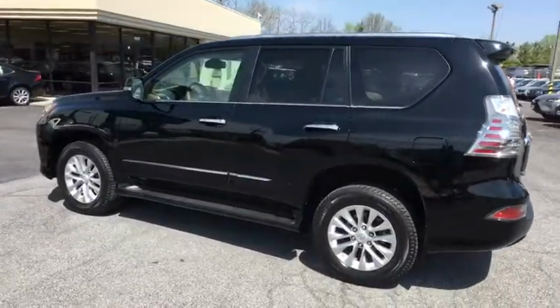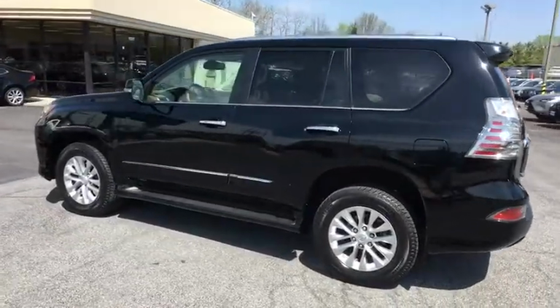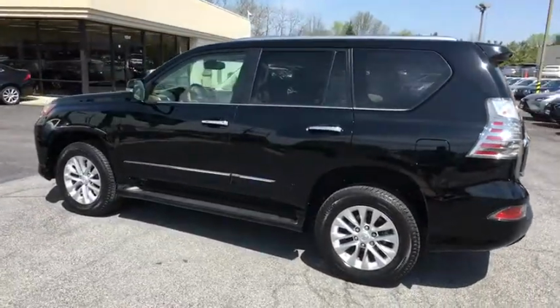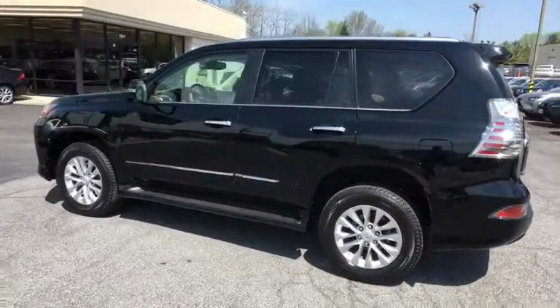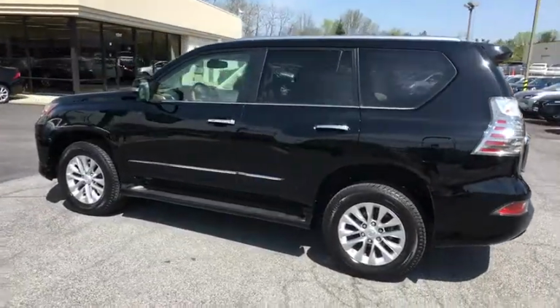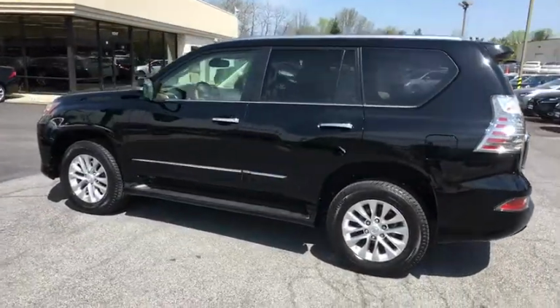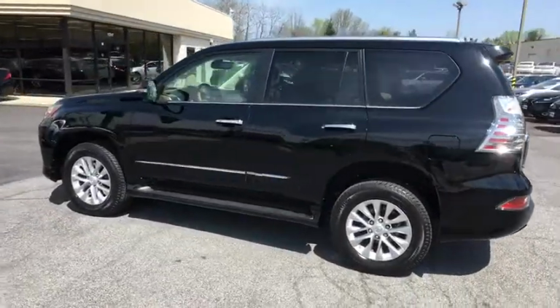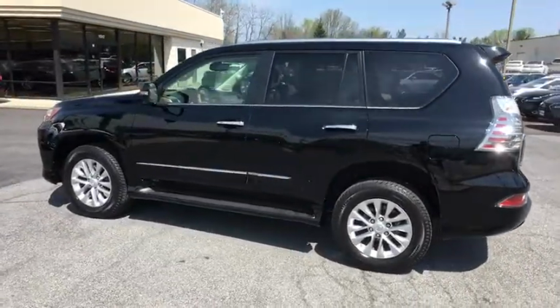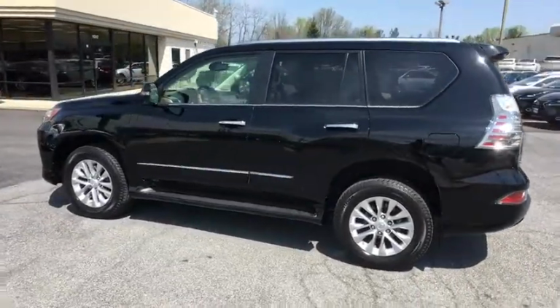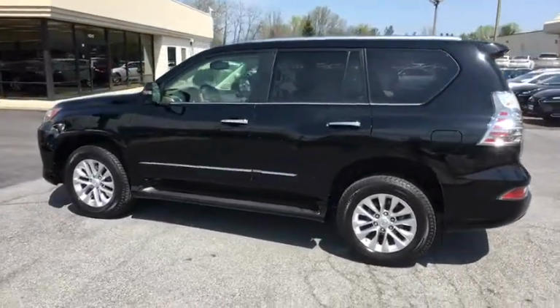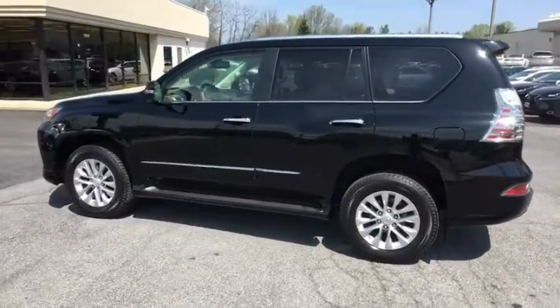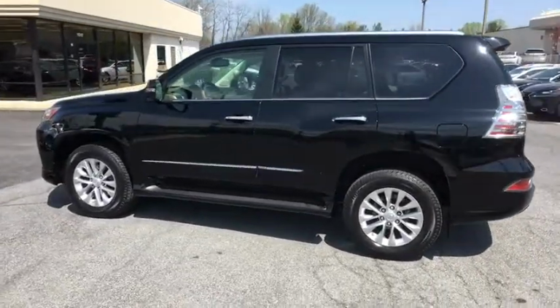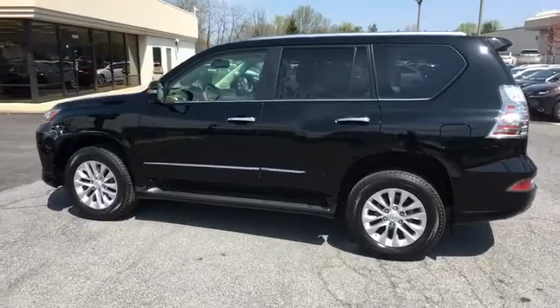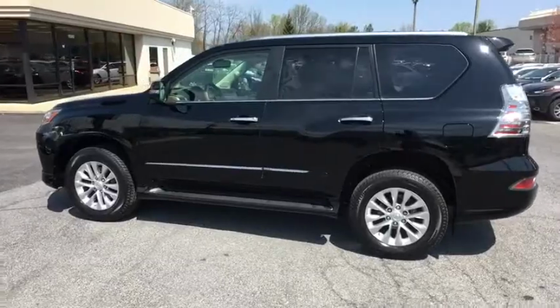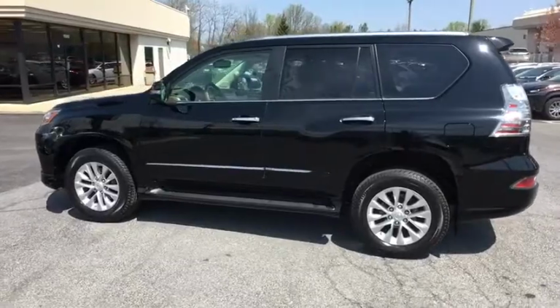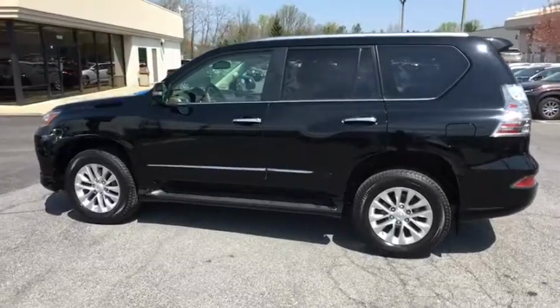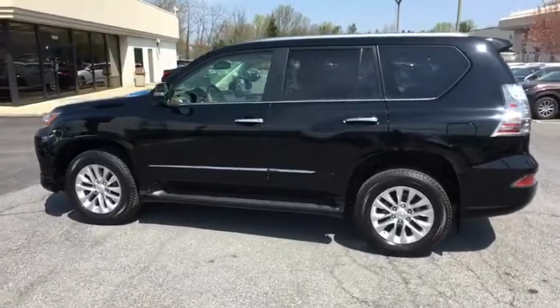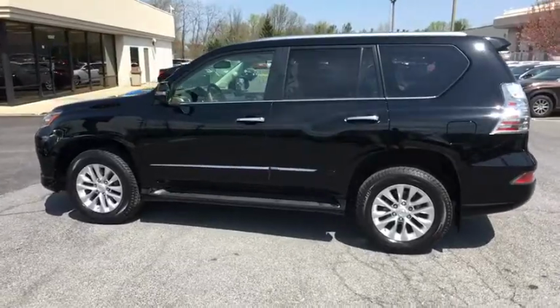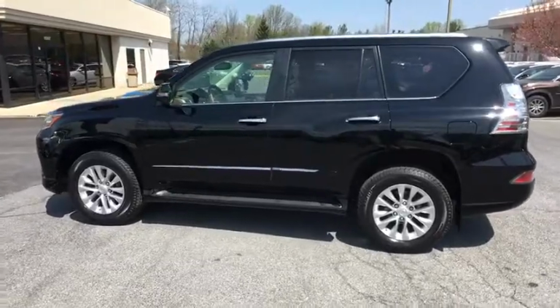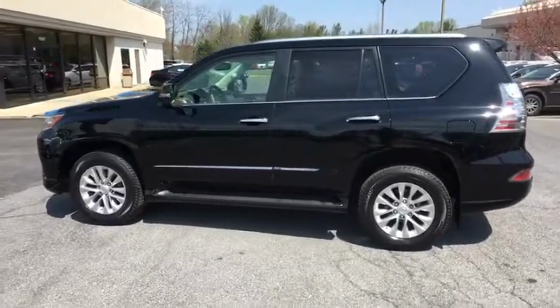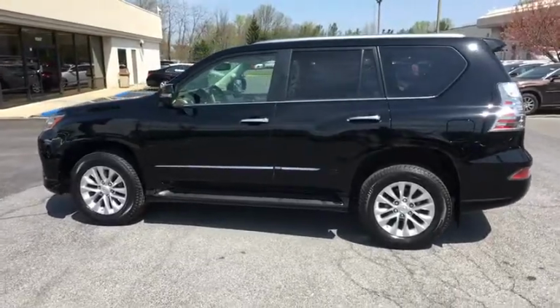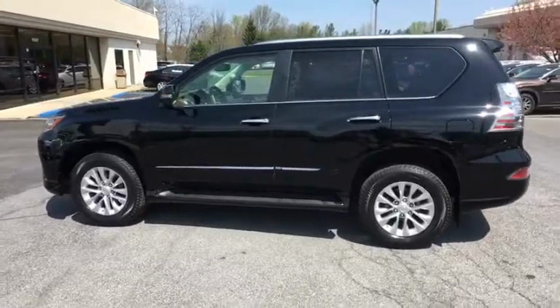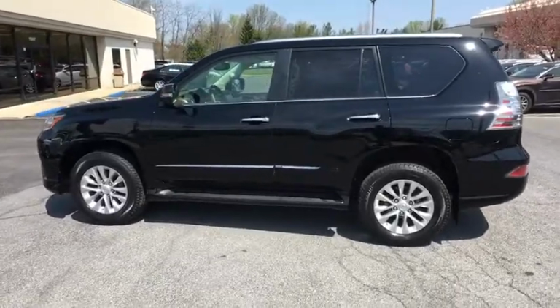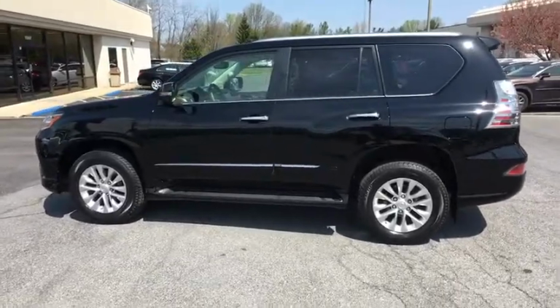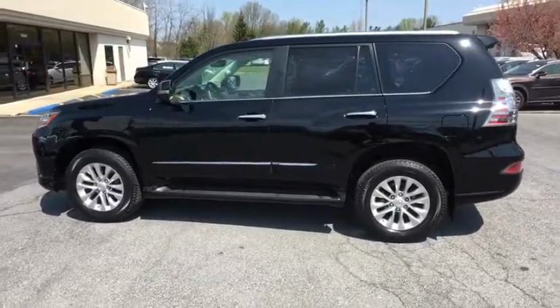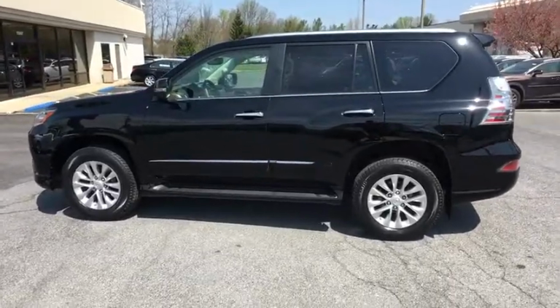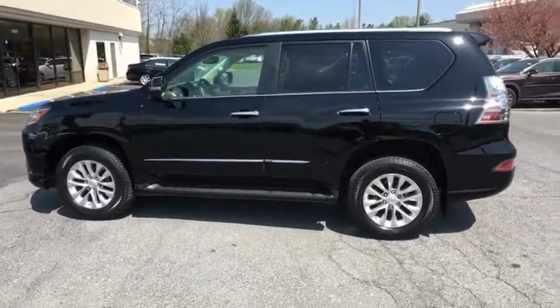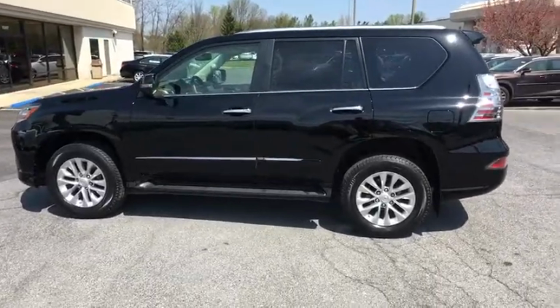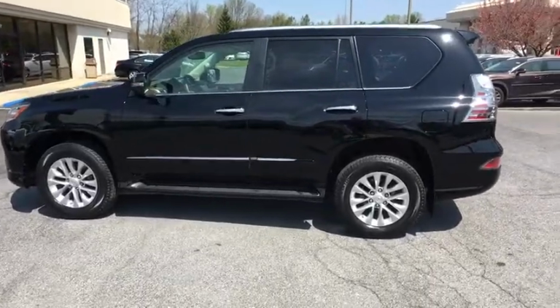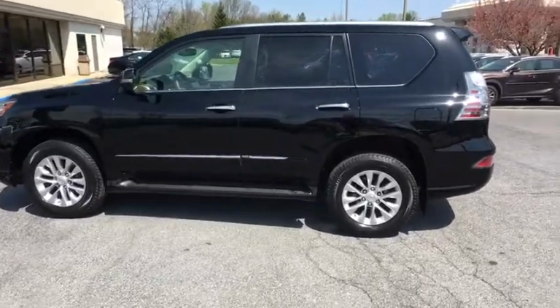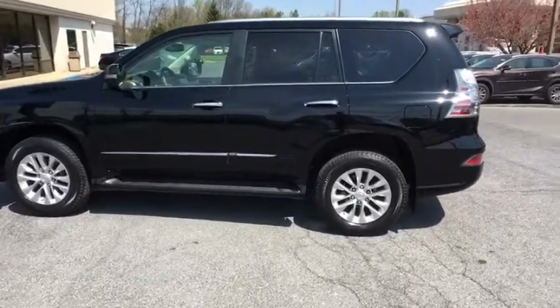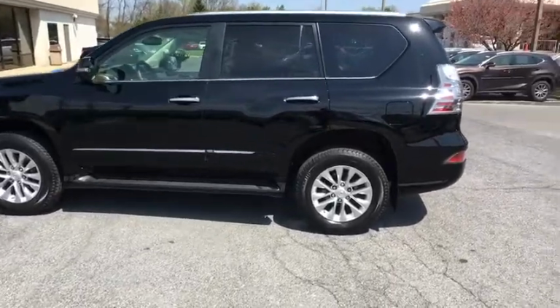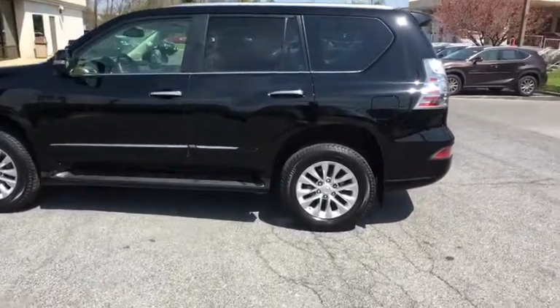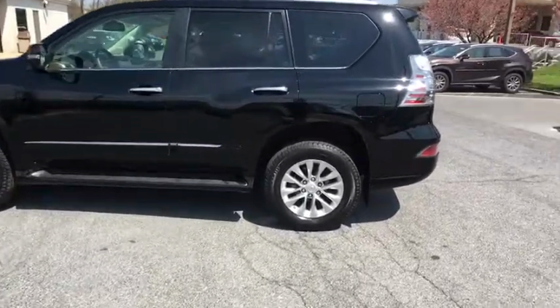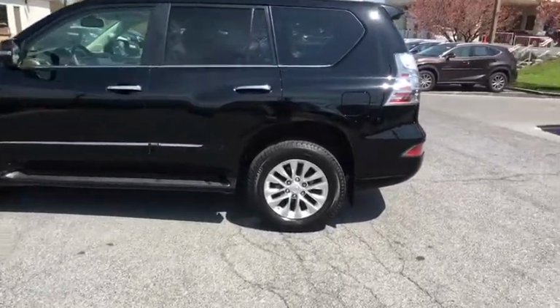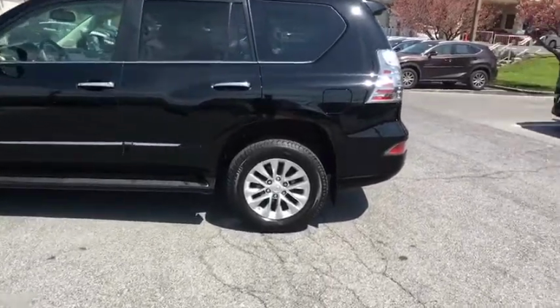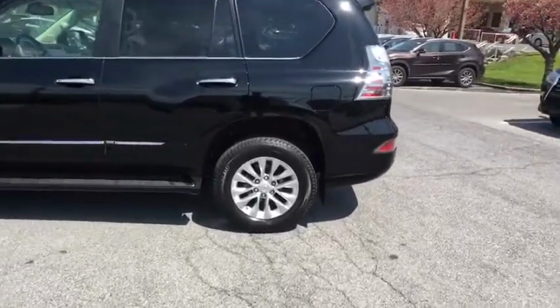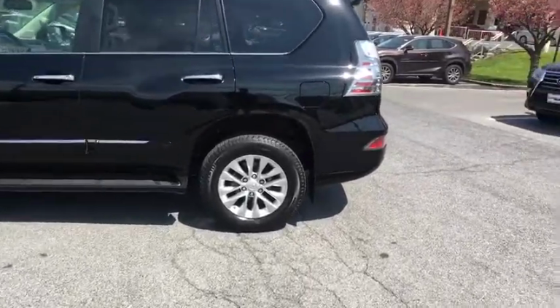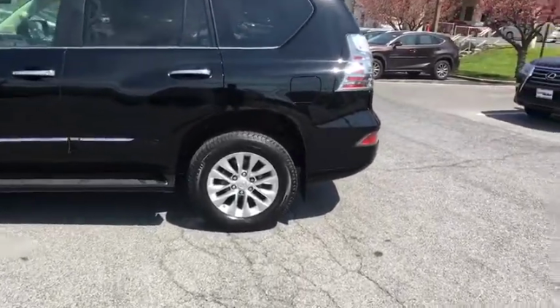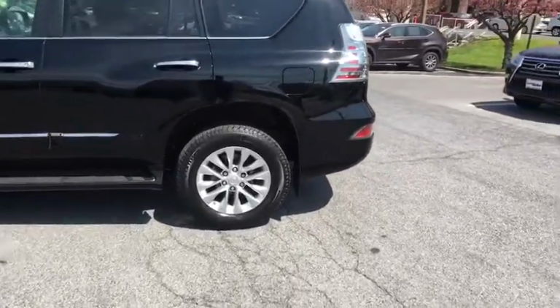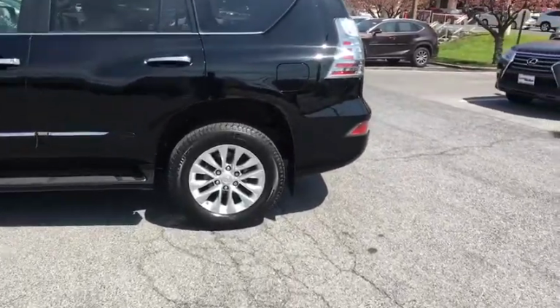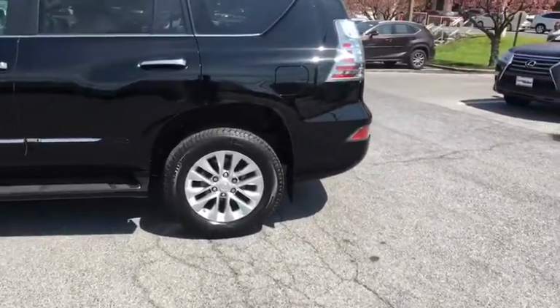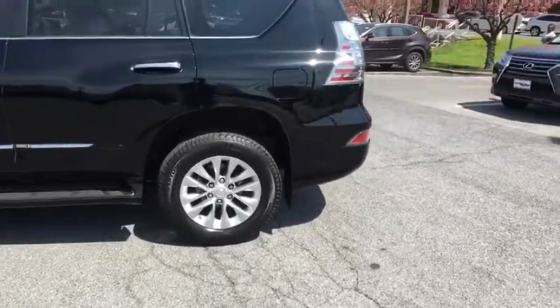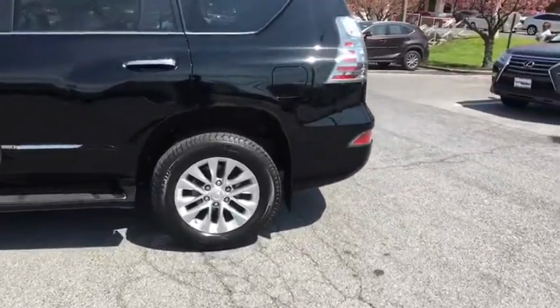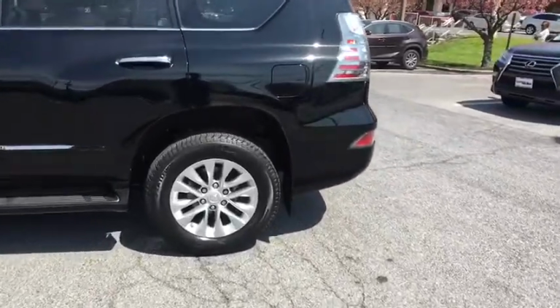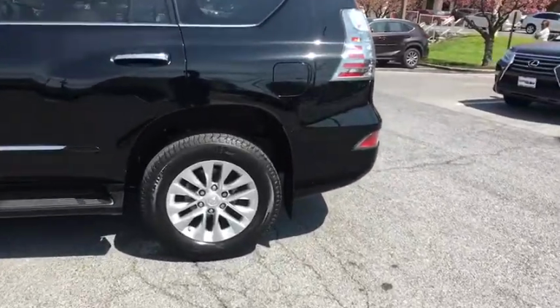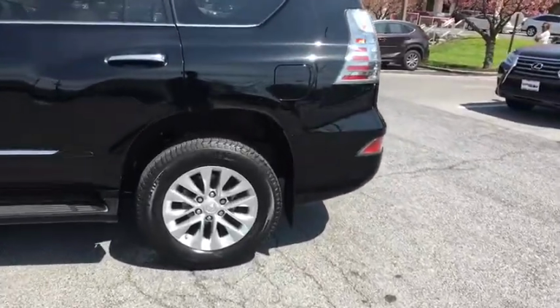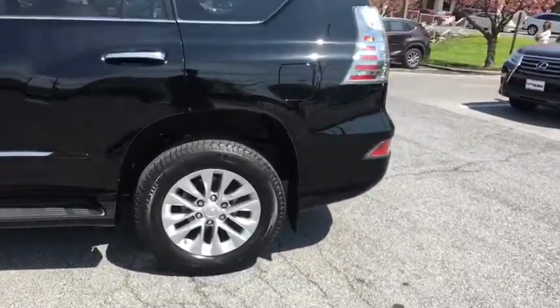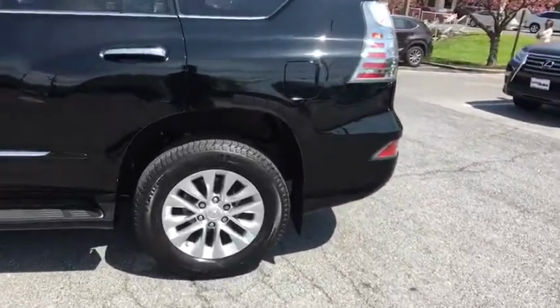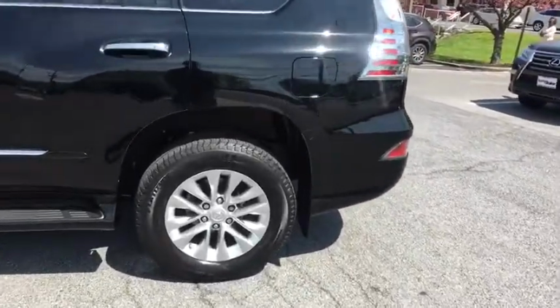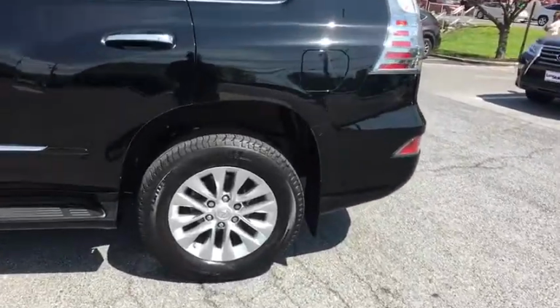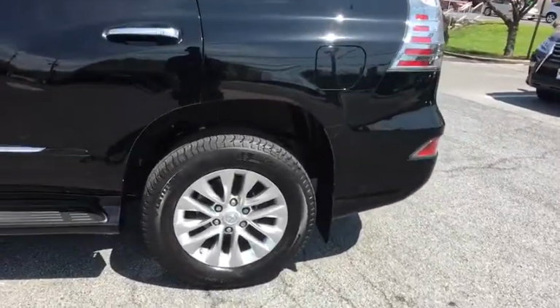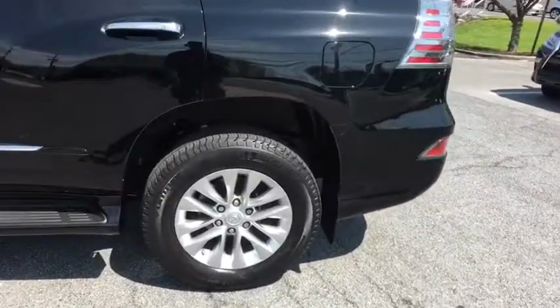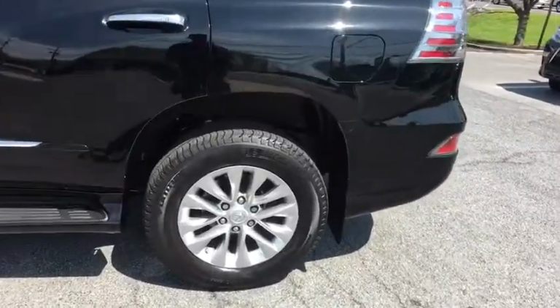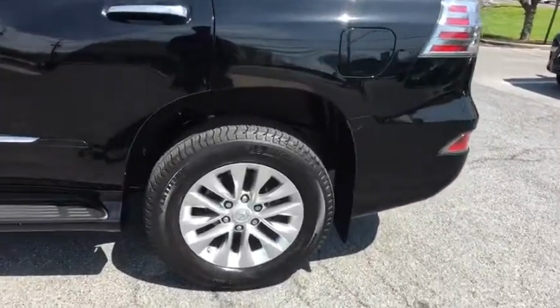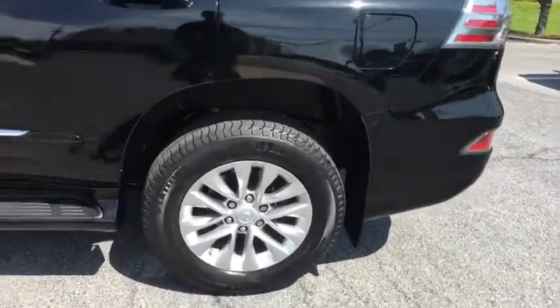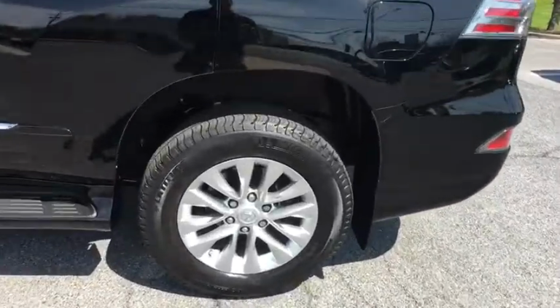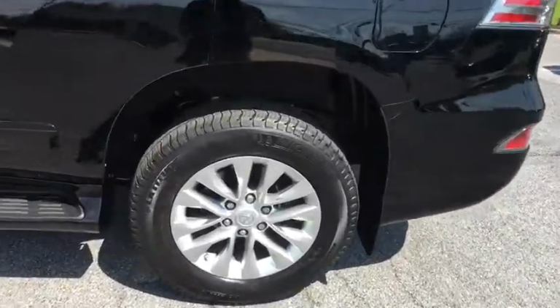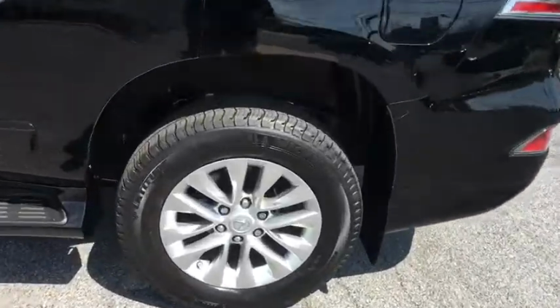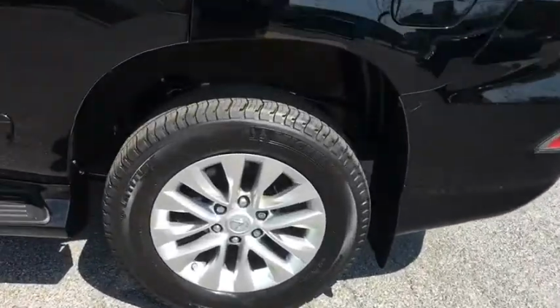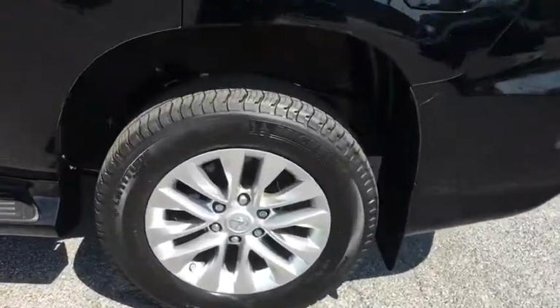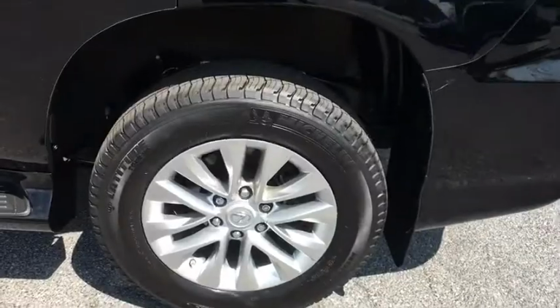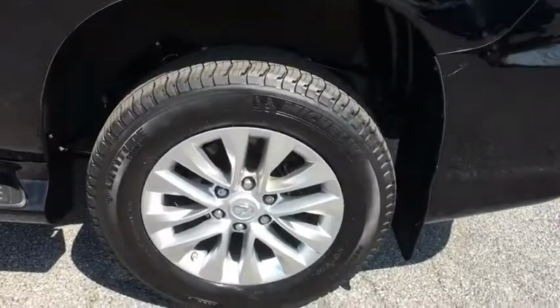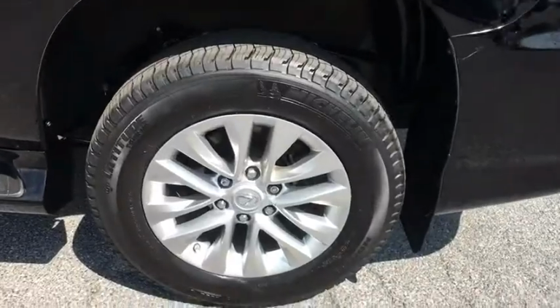Heated front seats. Compass. Outside temperature gauge. ParkSense Park Assist. Tinted glass.